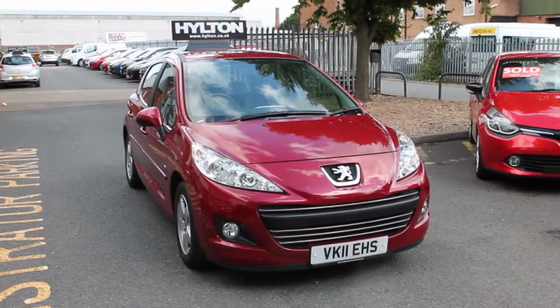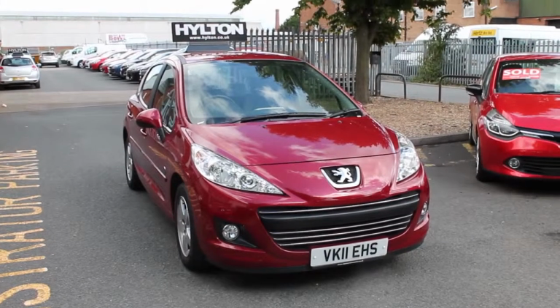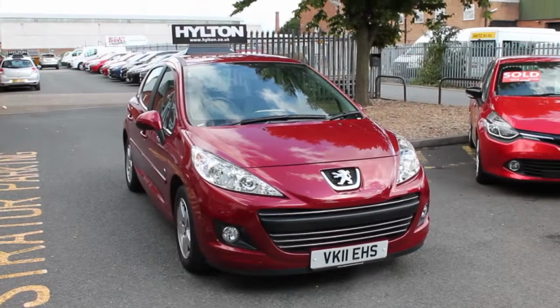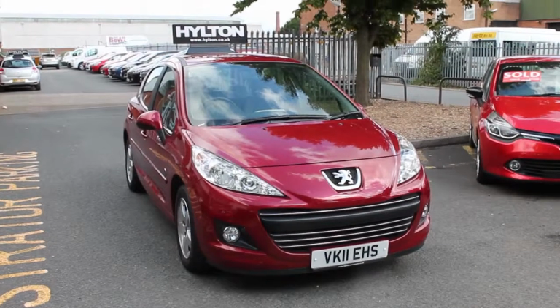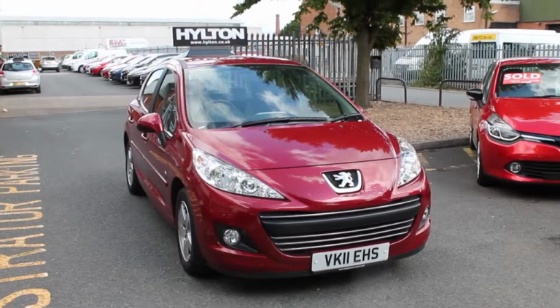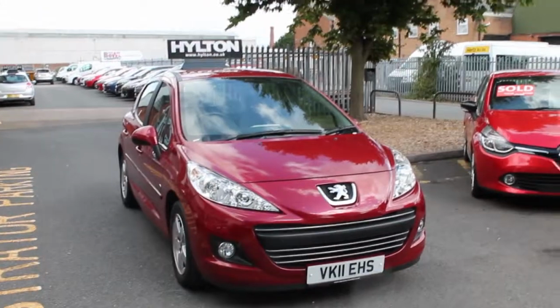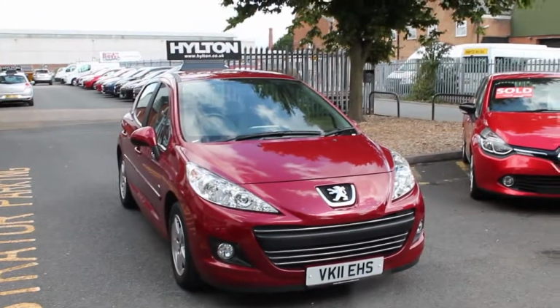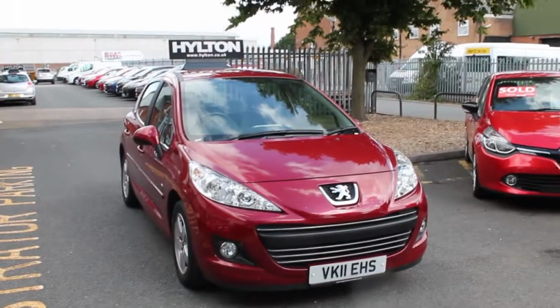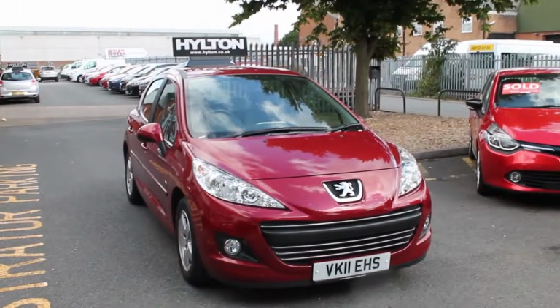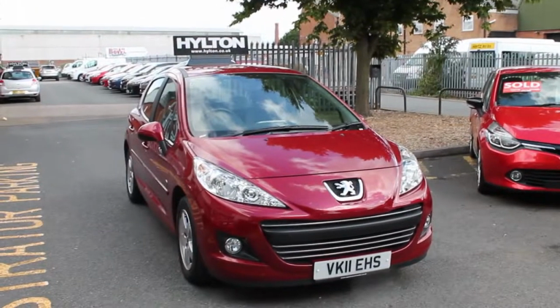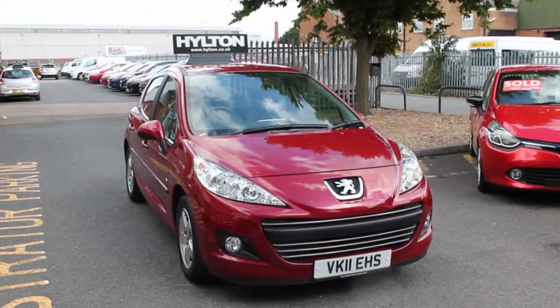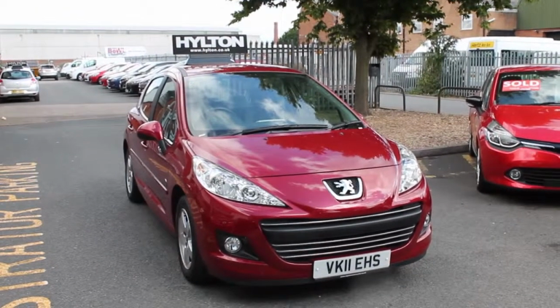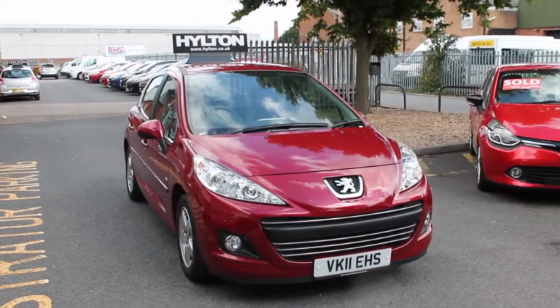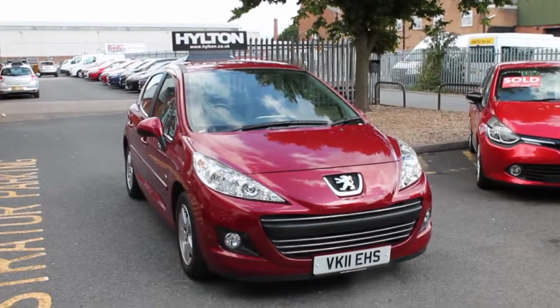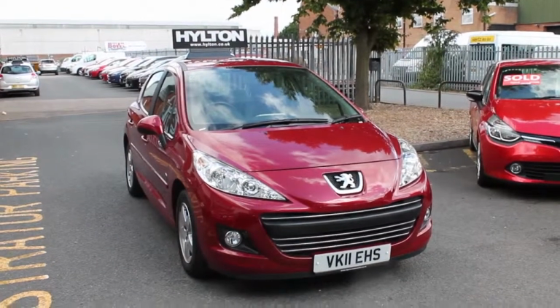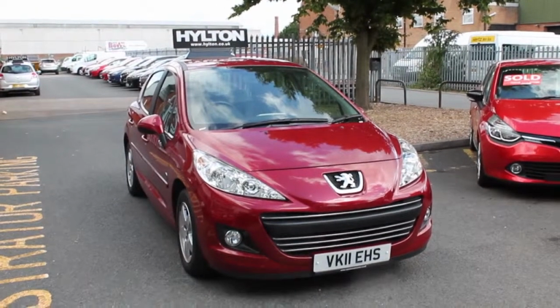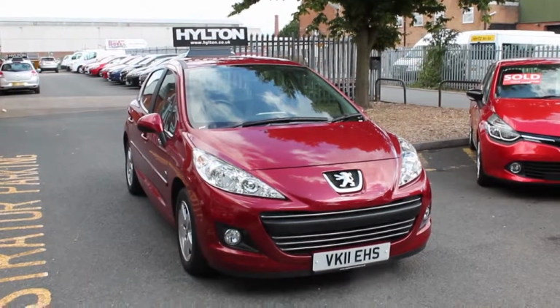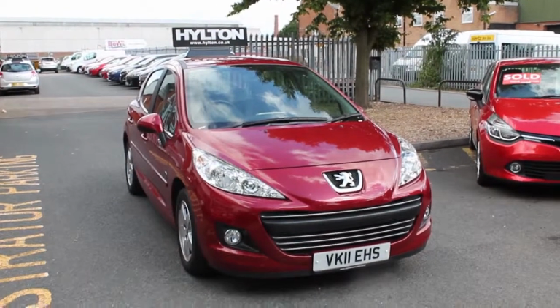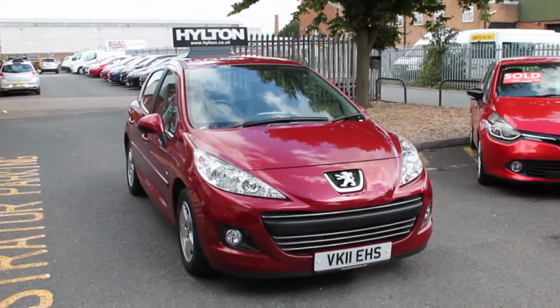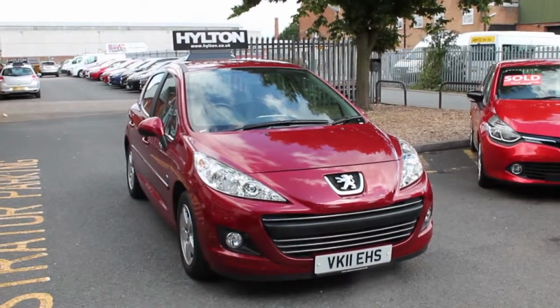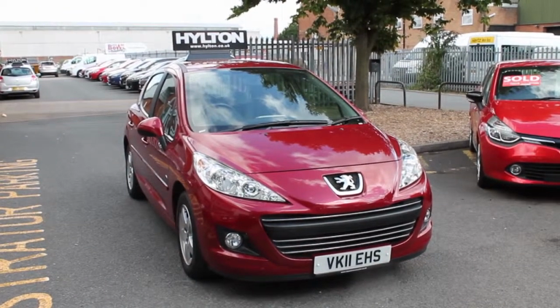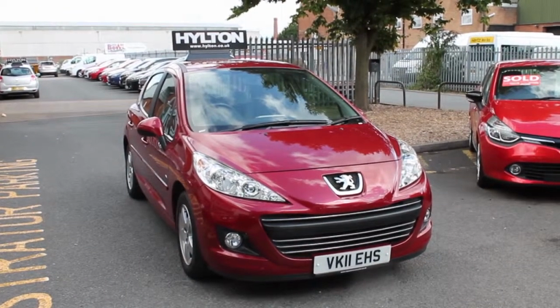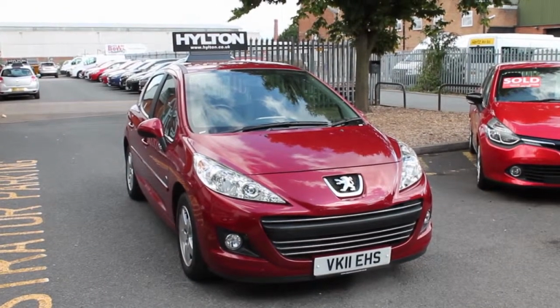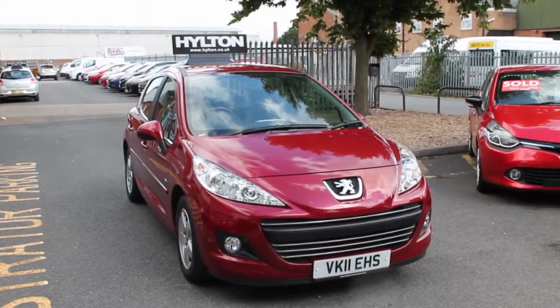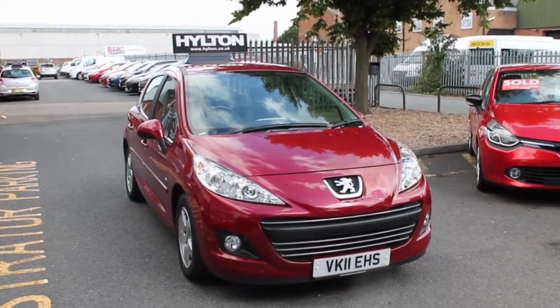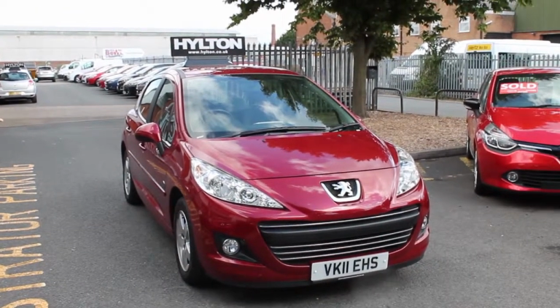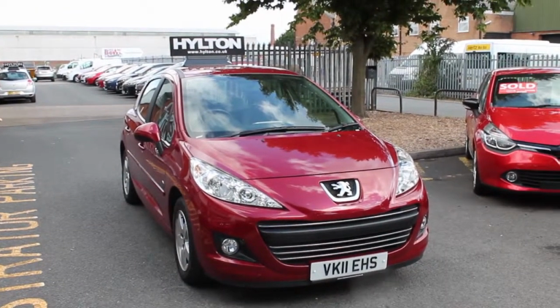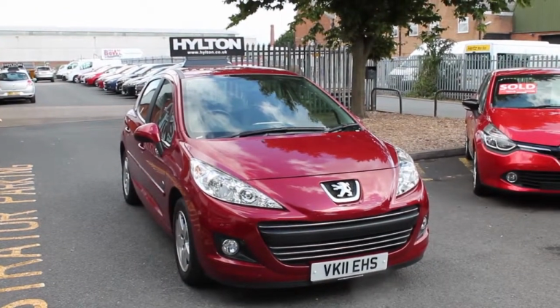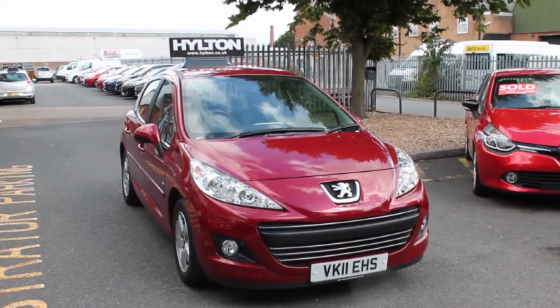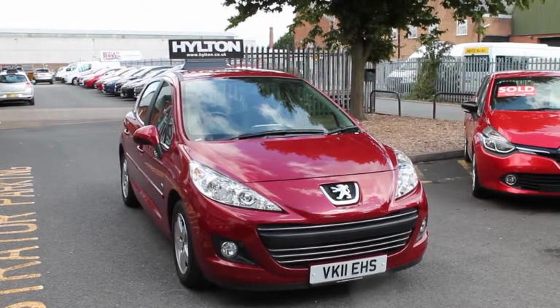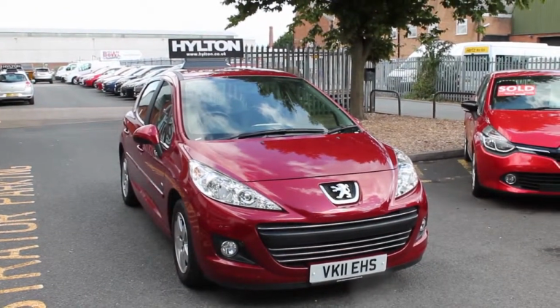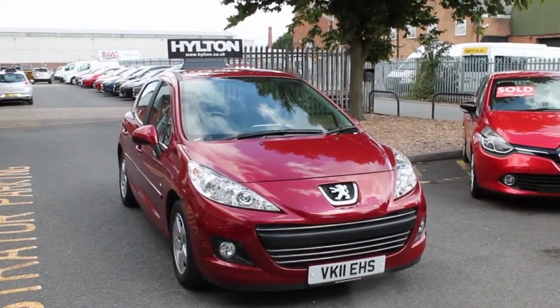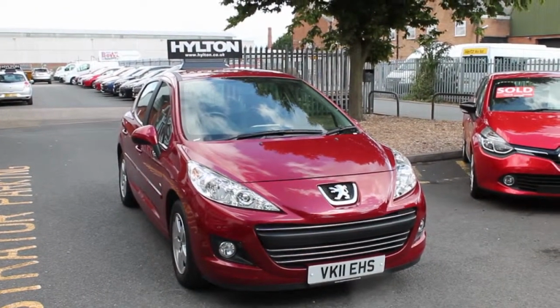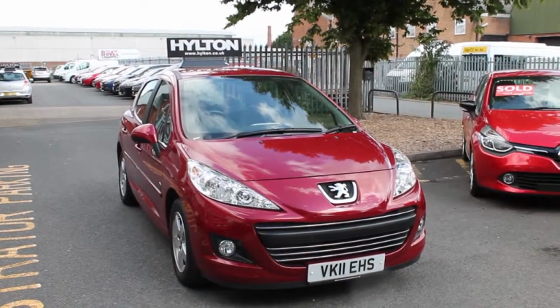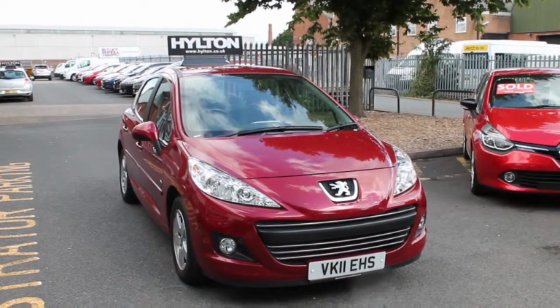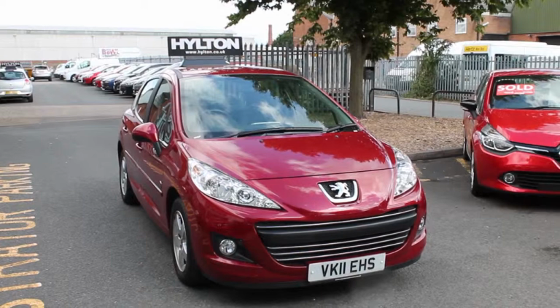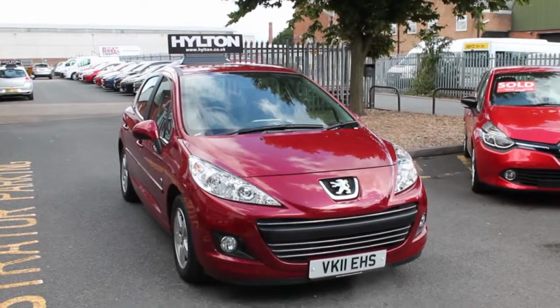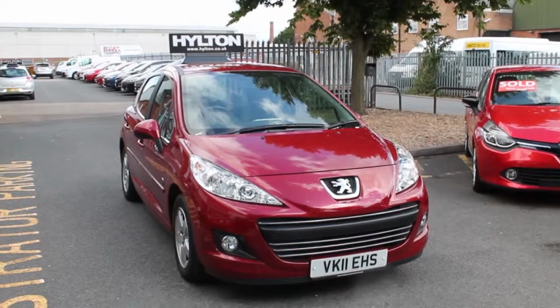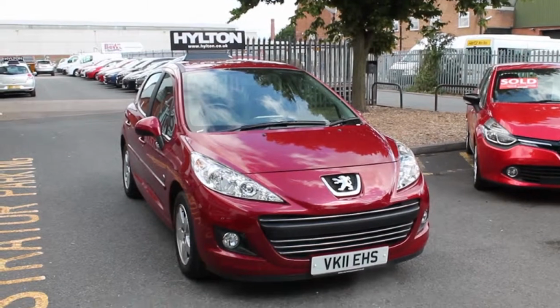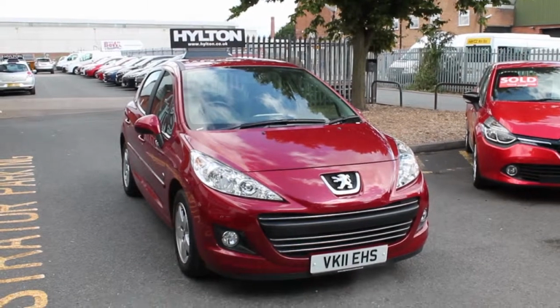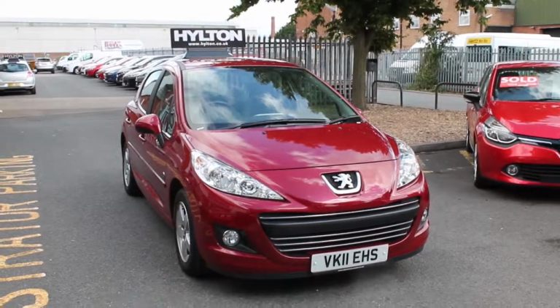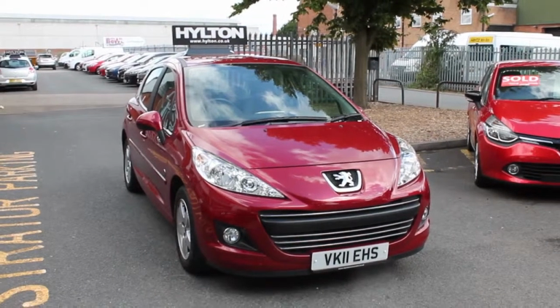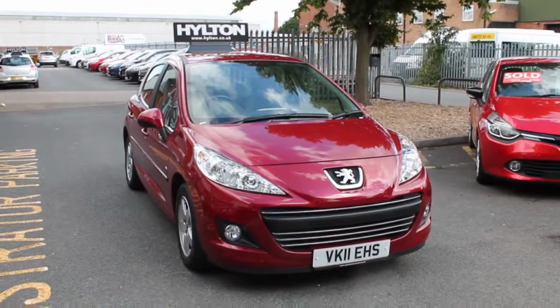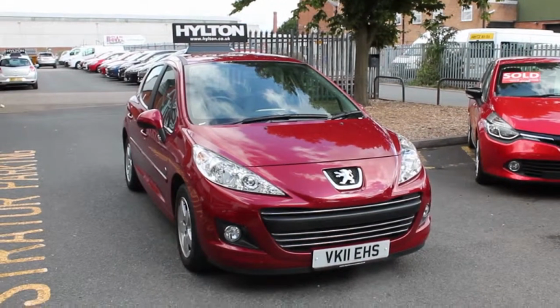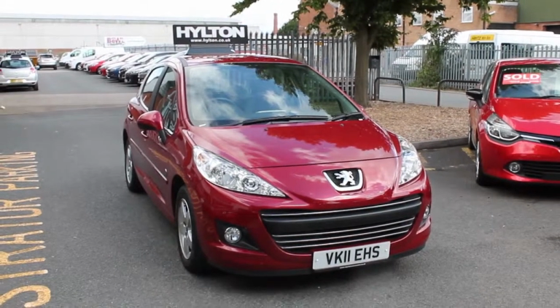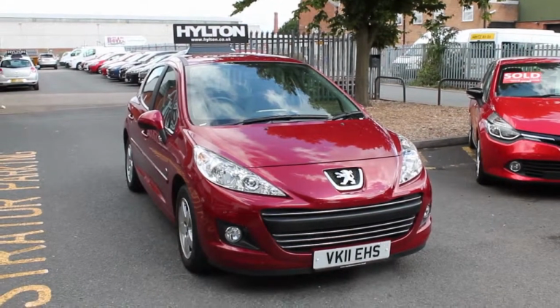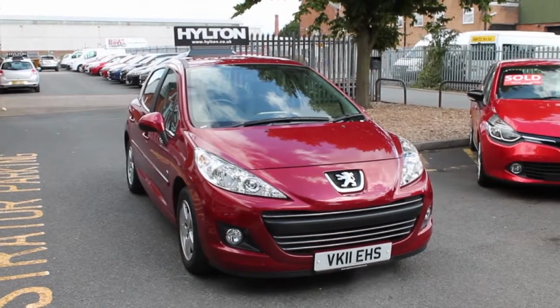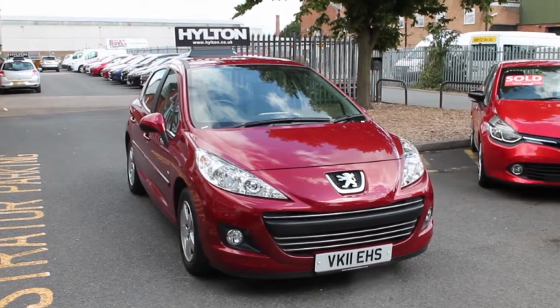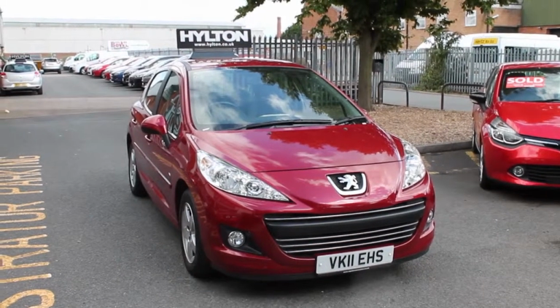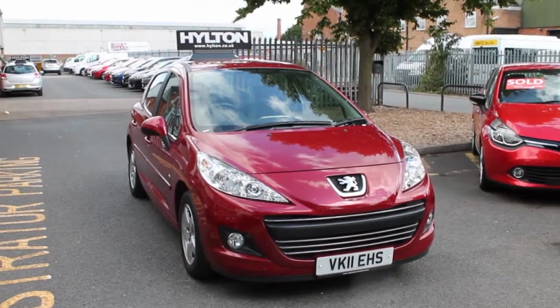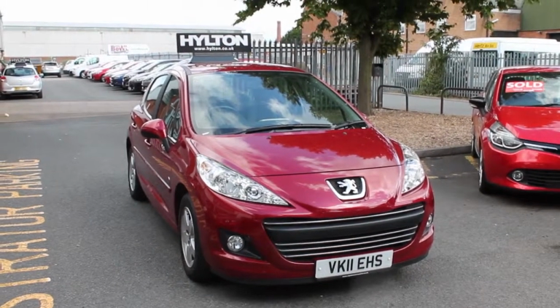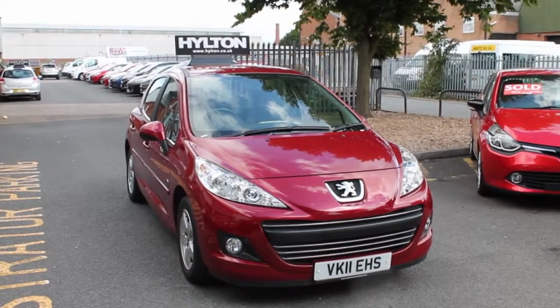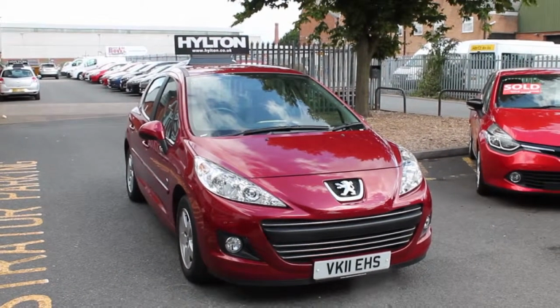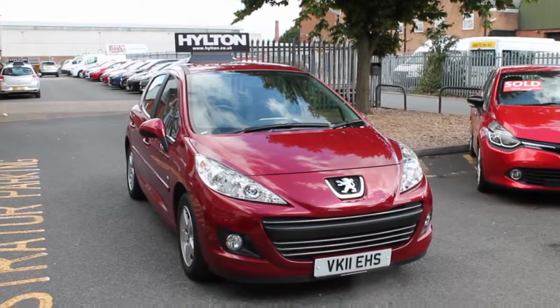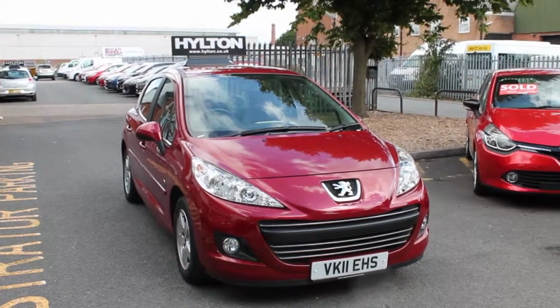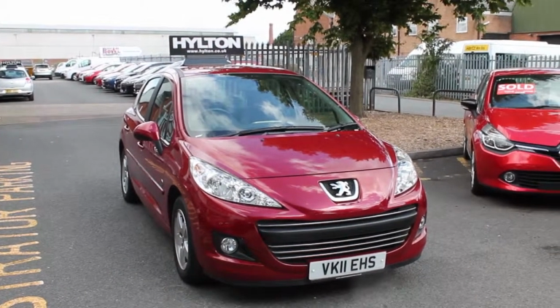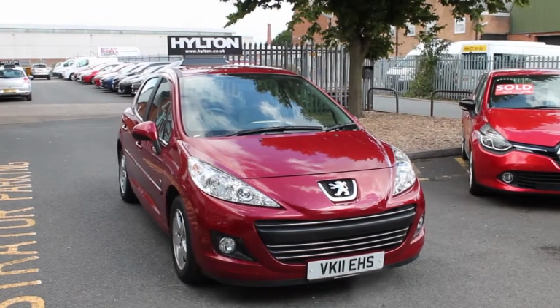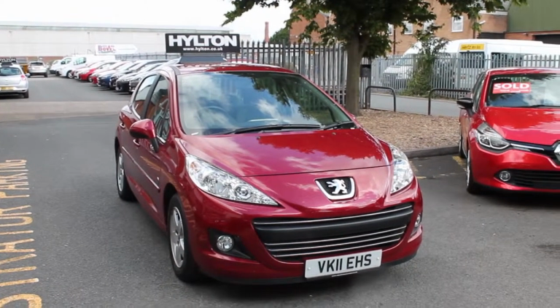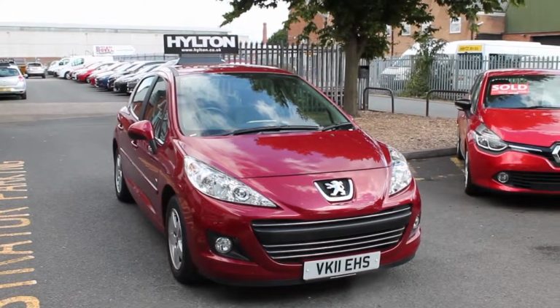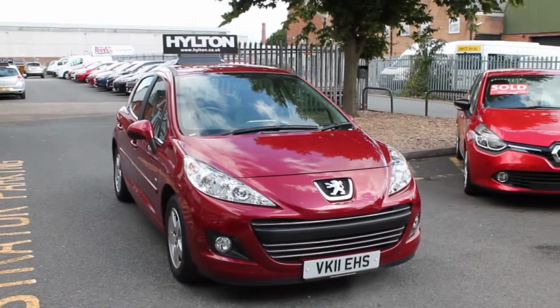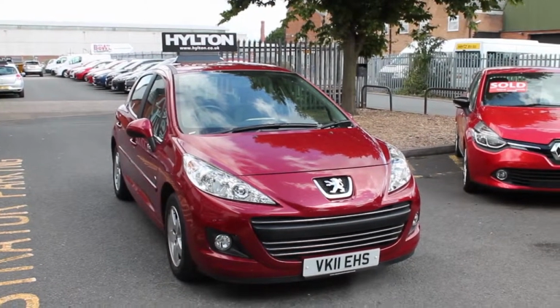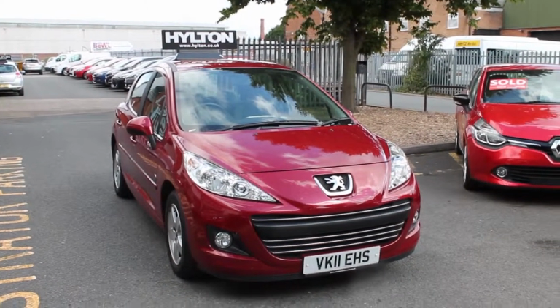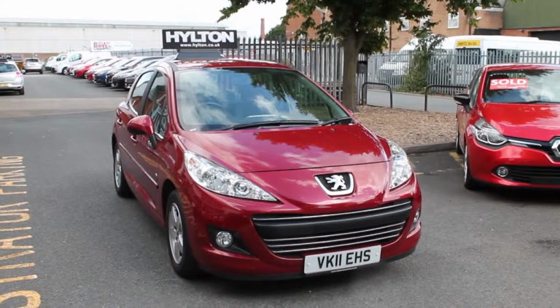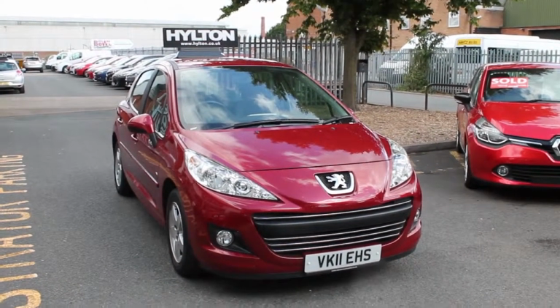Hello there, welcome to Hilton Renault in Worcester. Today I'm going to be talking to you about the Peugeot 207 1.4 diesel Envy that we currently have in stock.